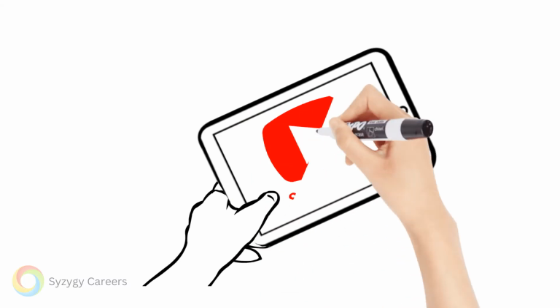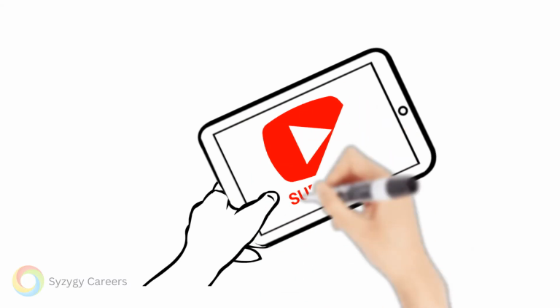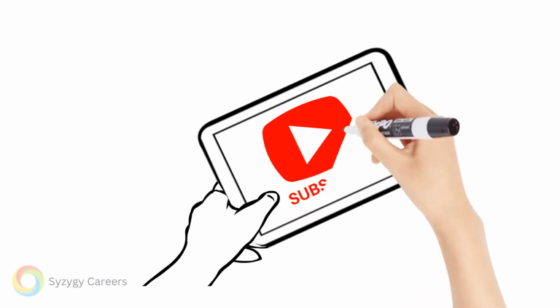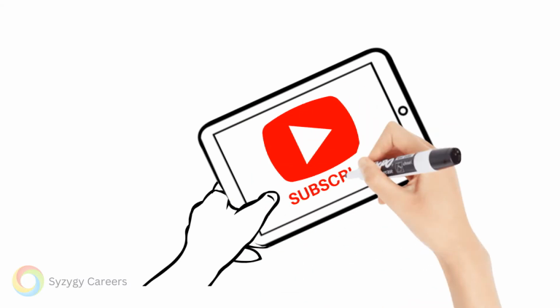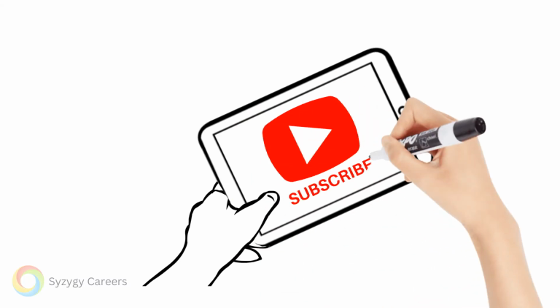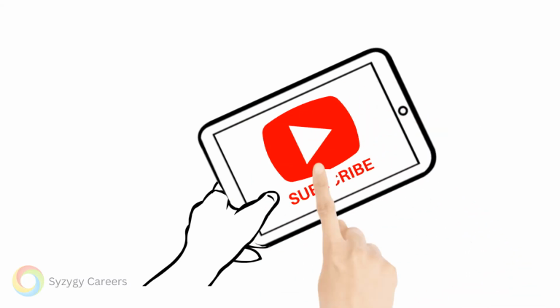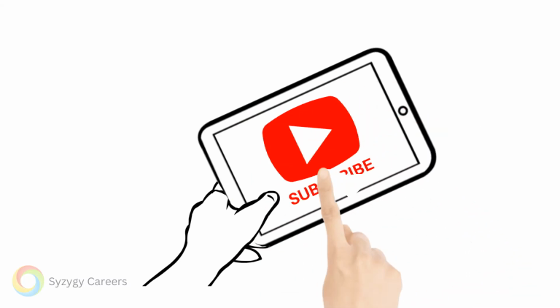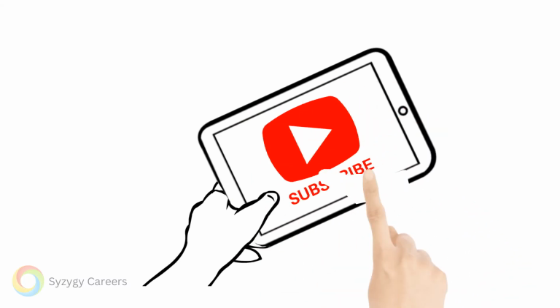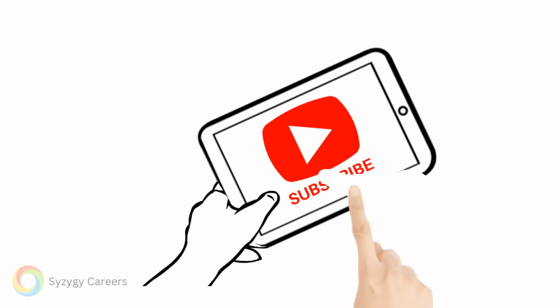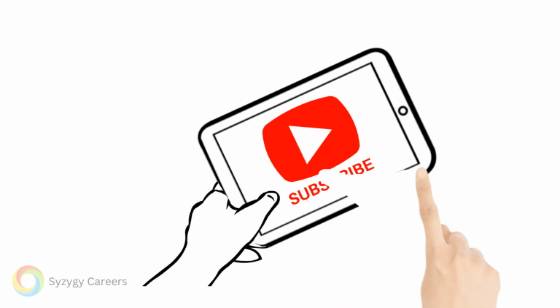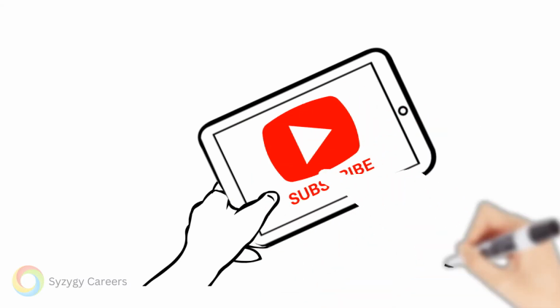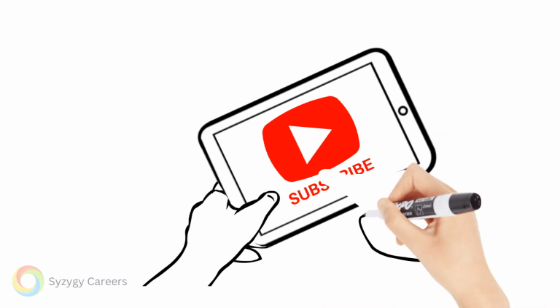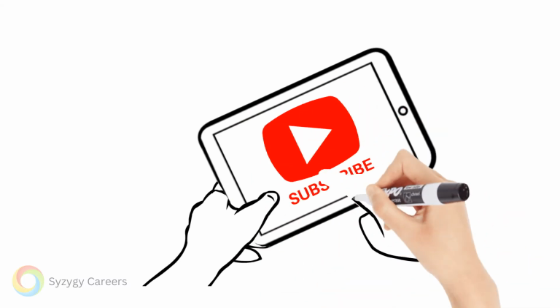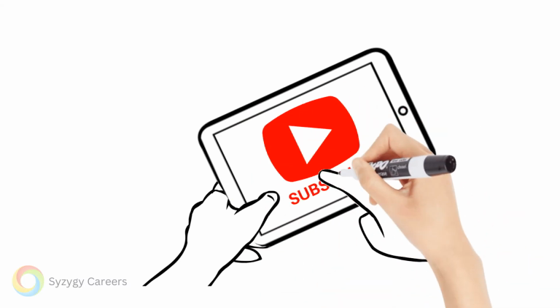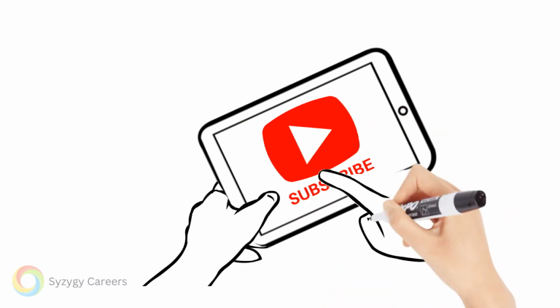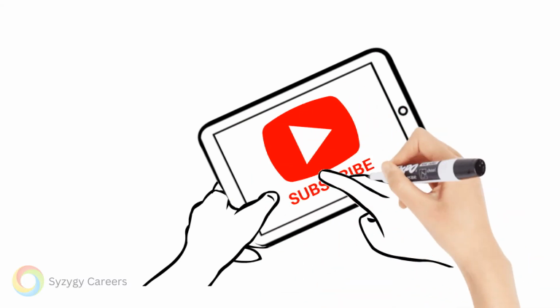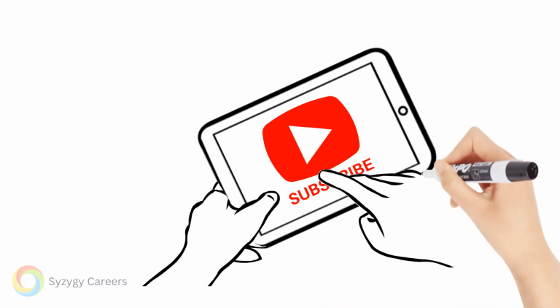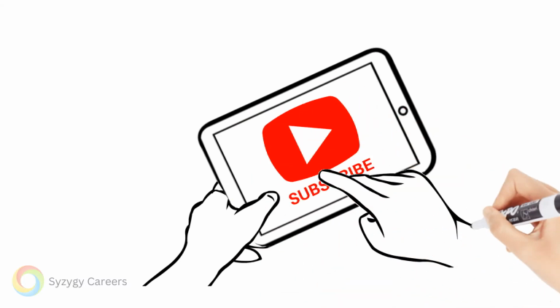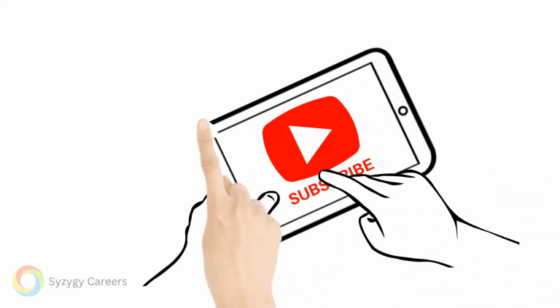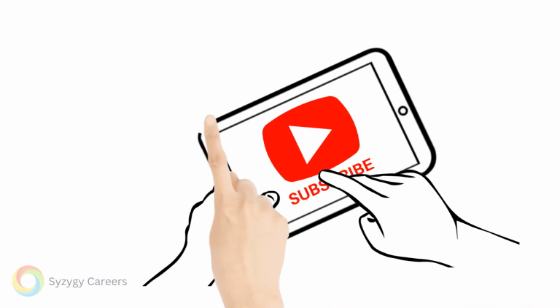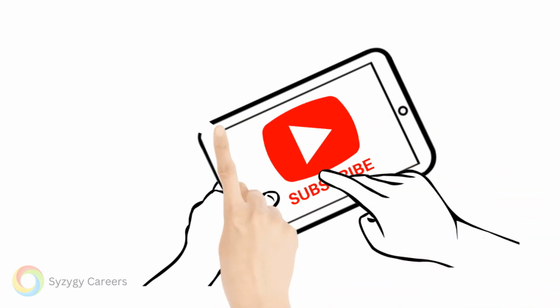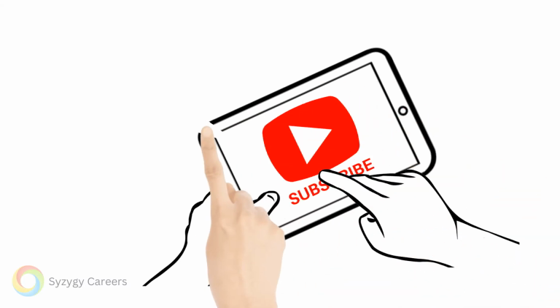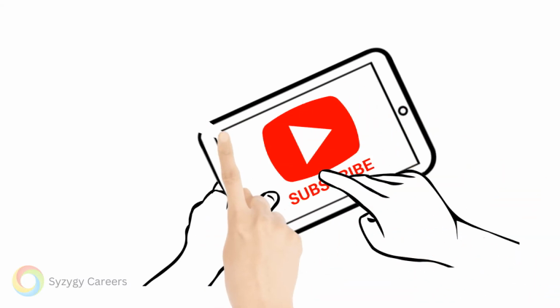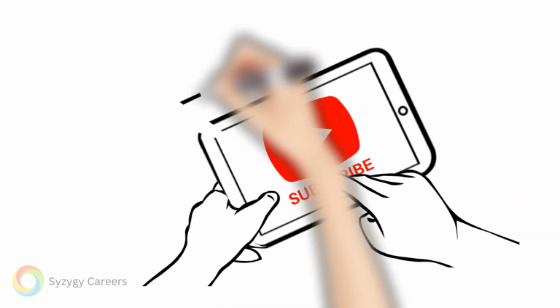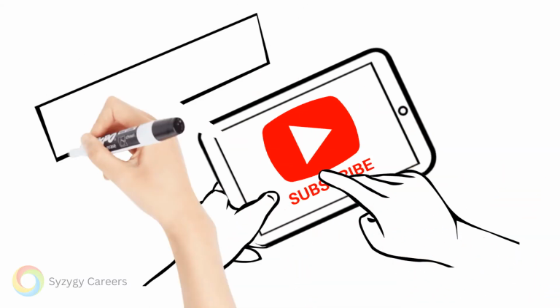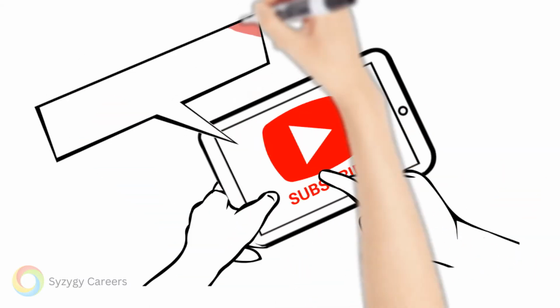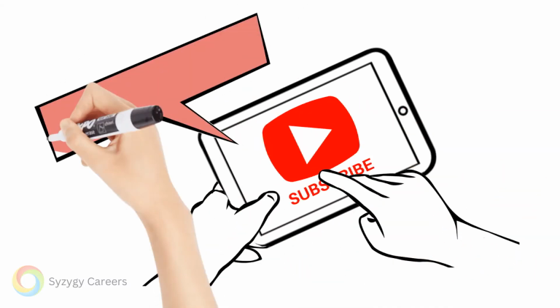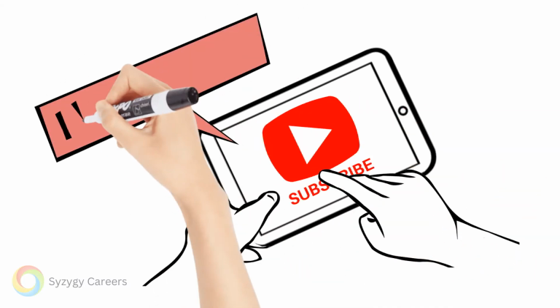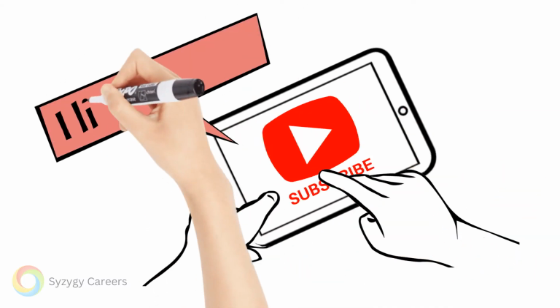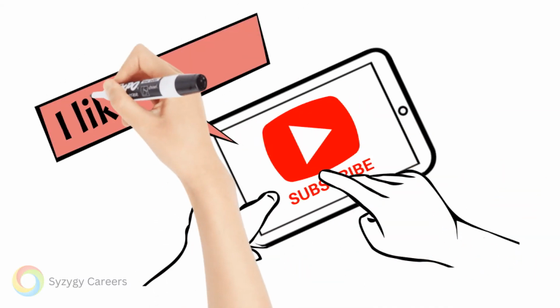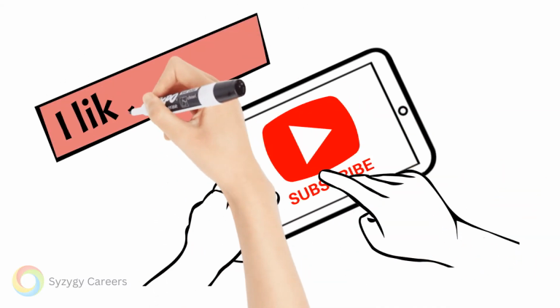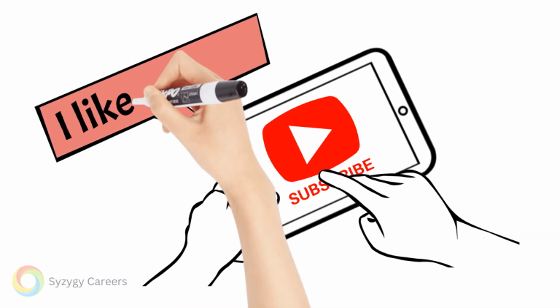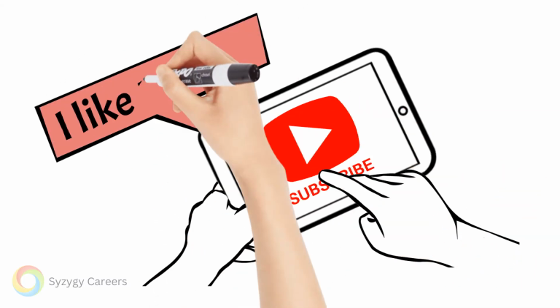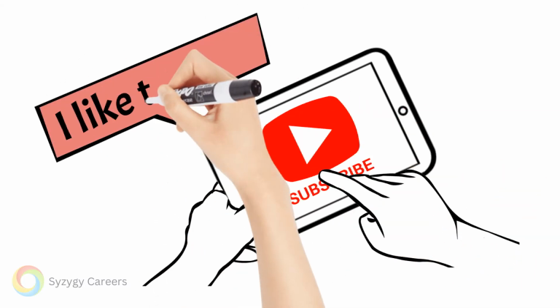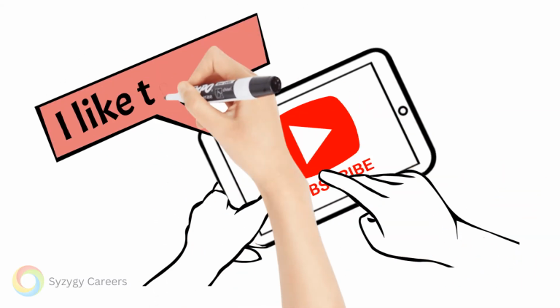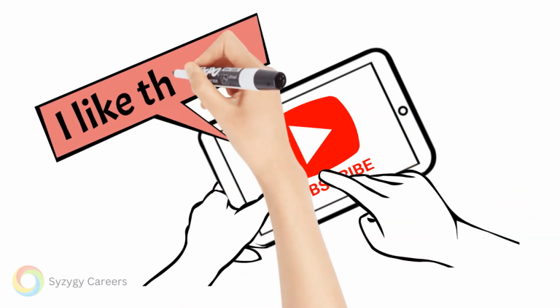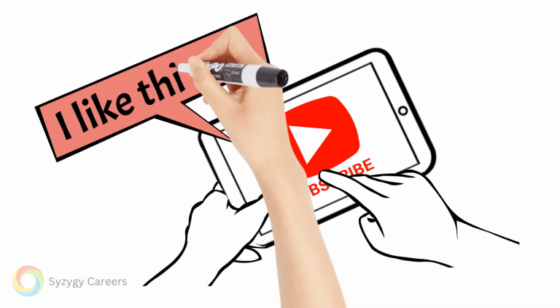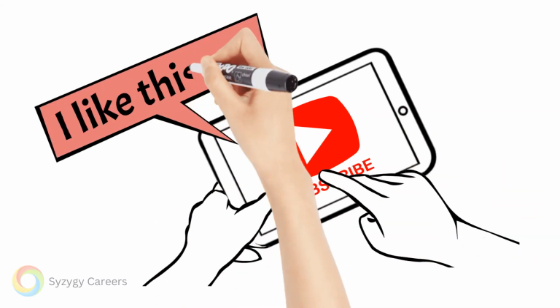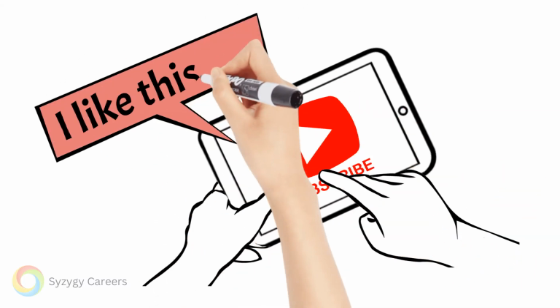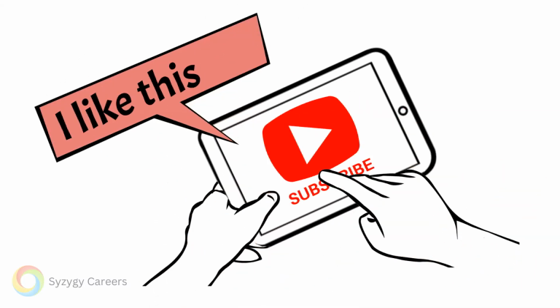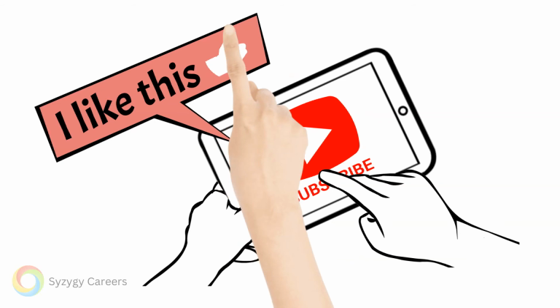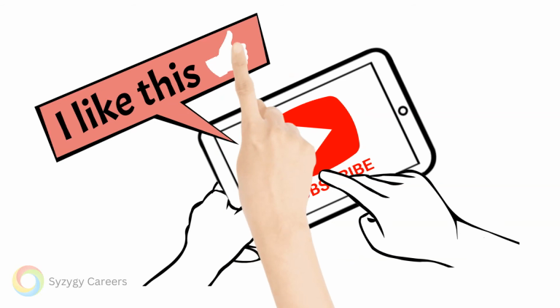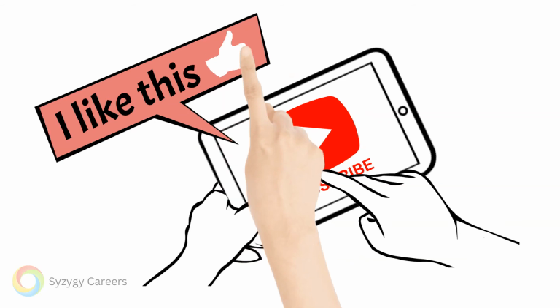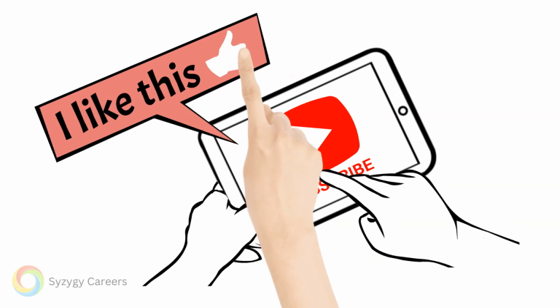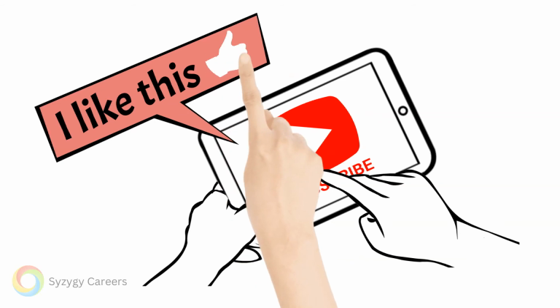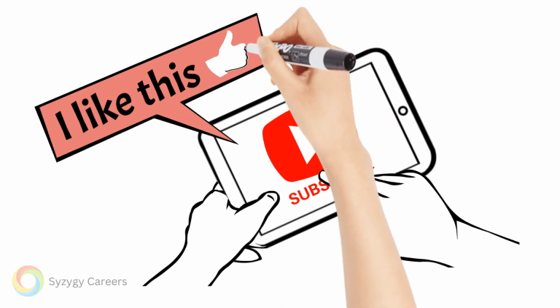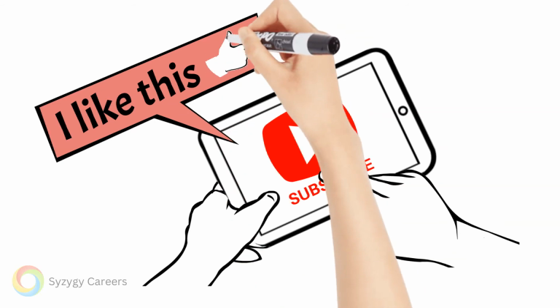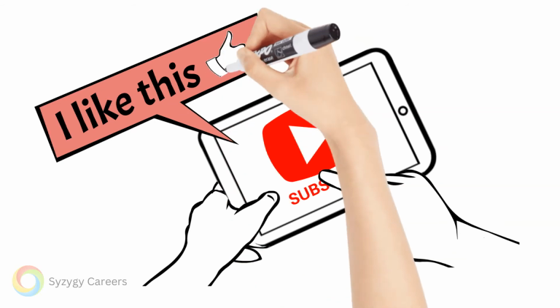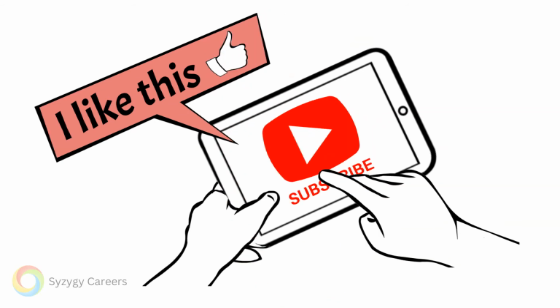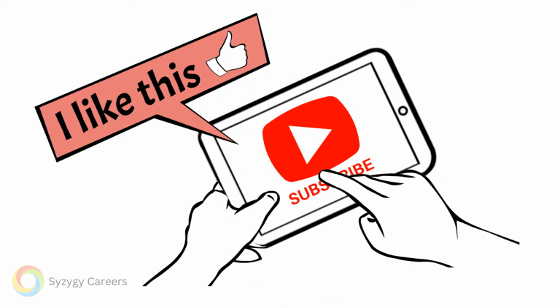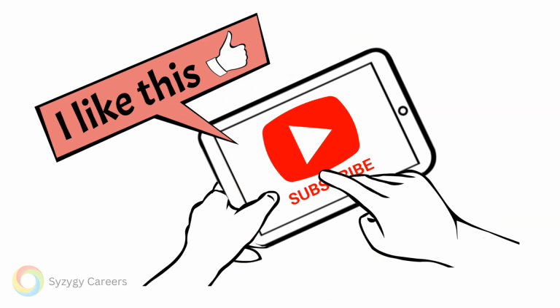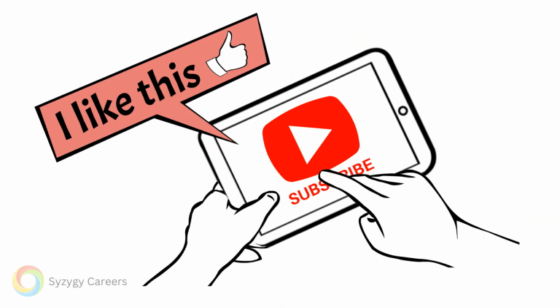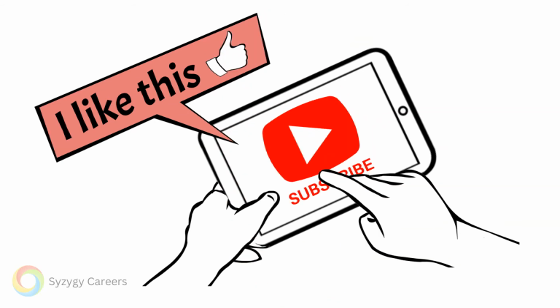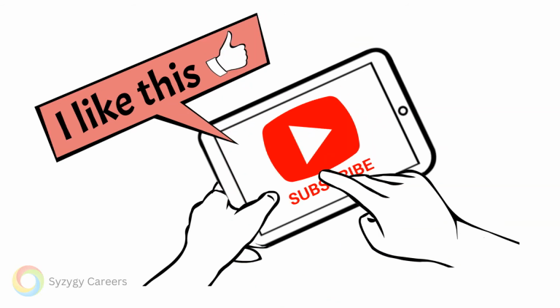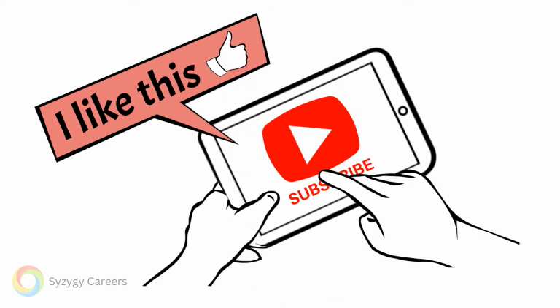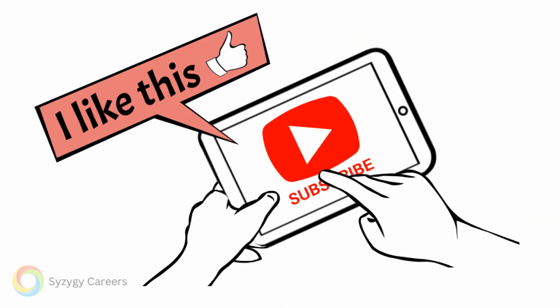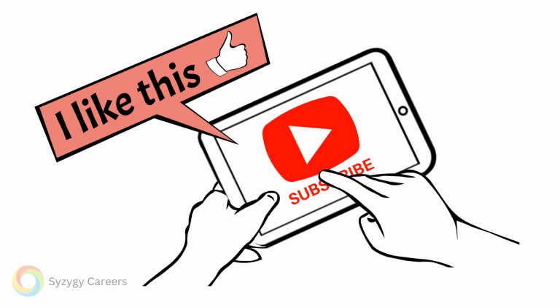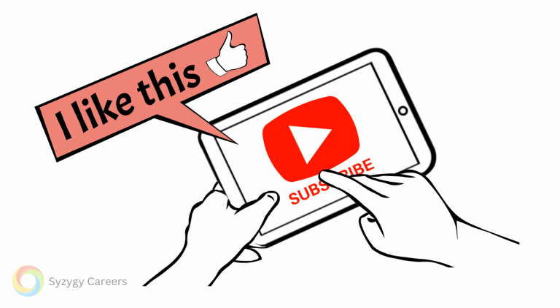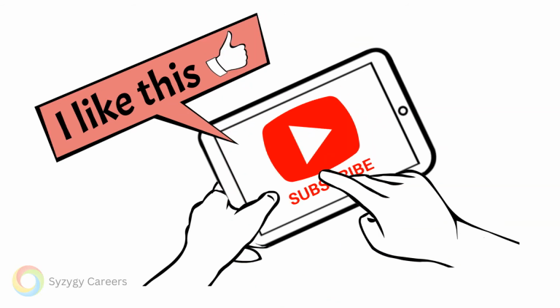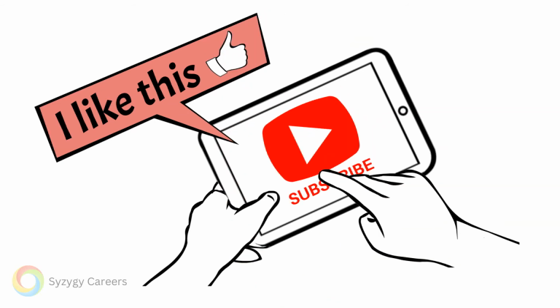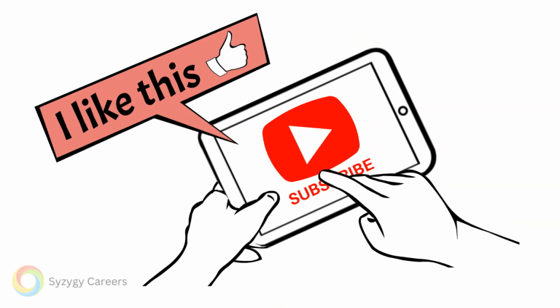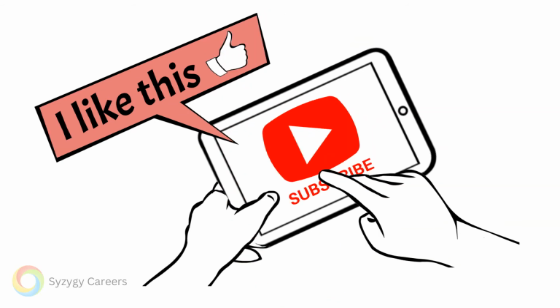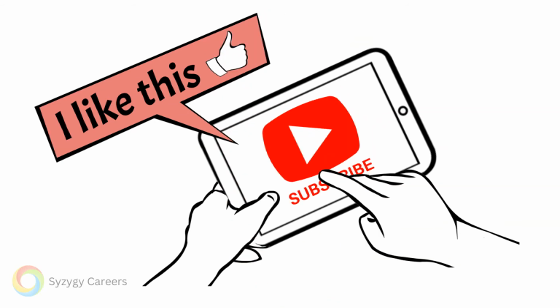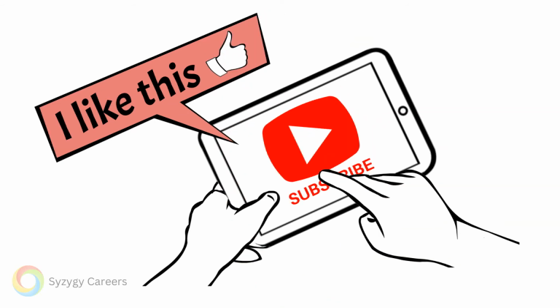If you are enjoying this video, please take a moment to like and subscribe. Comment below your tips for leveraging LinkedIn.